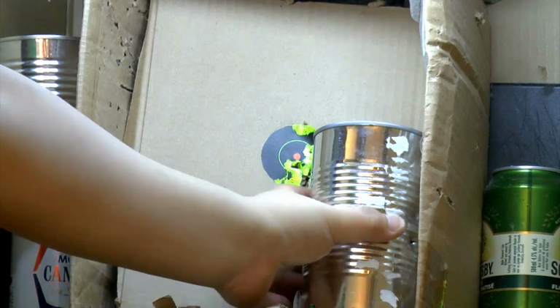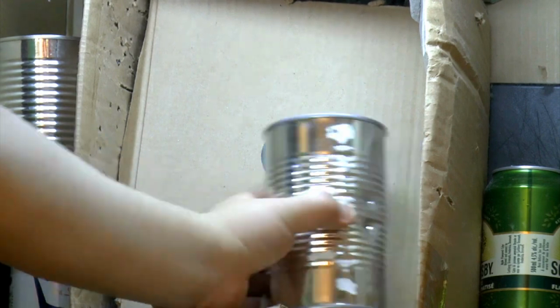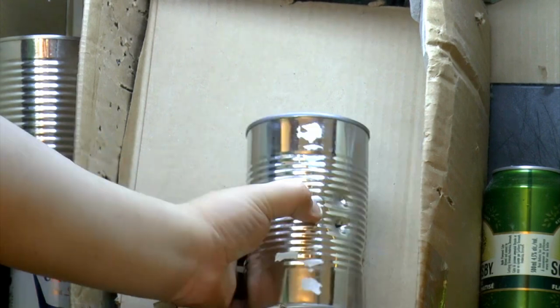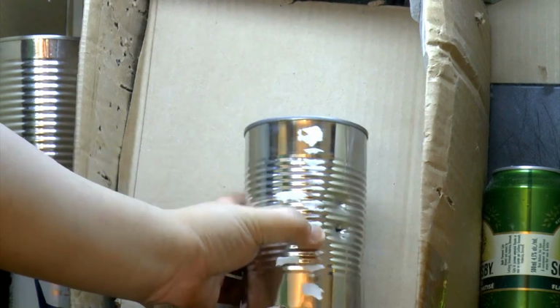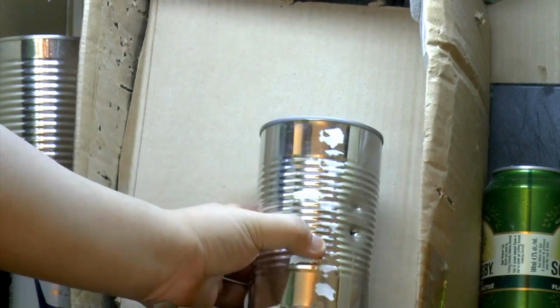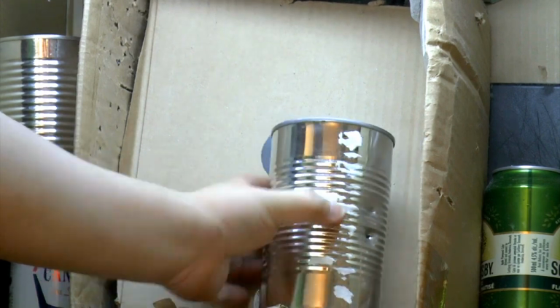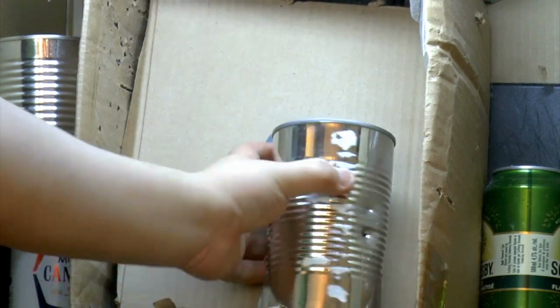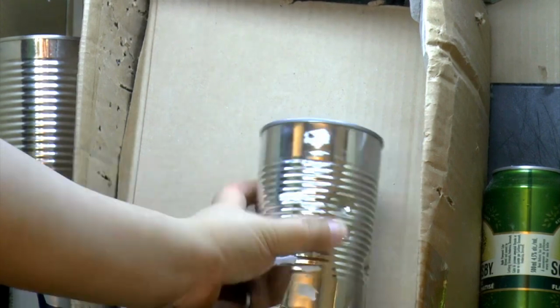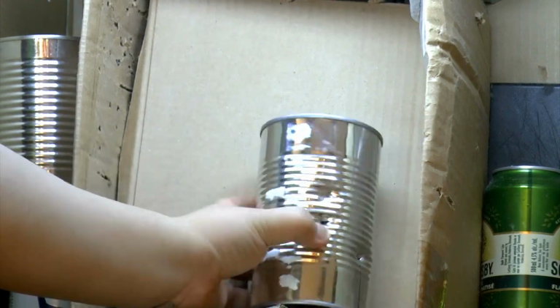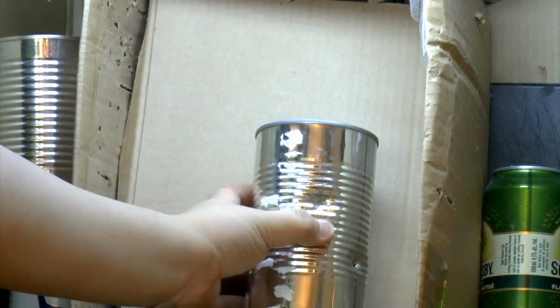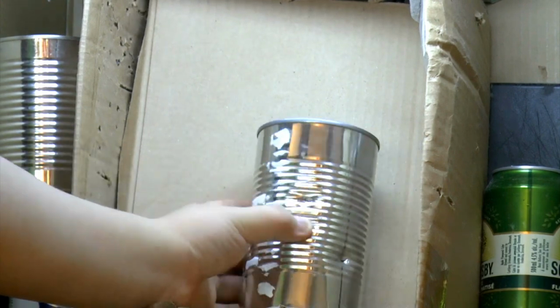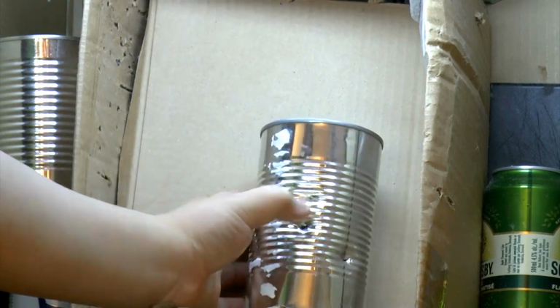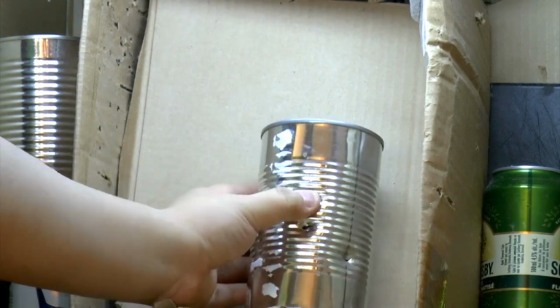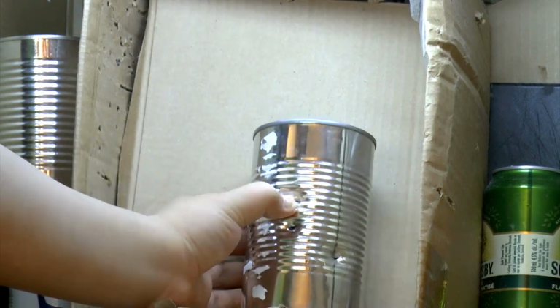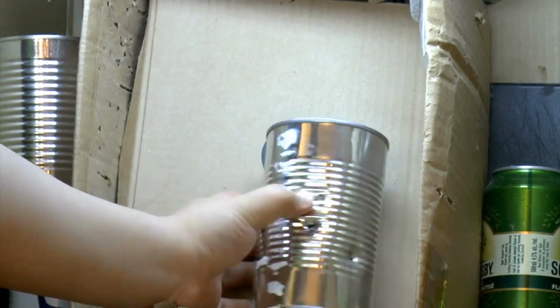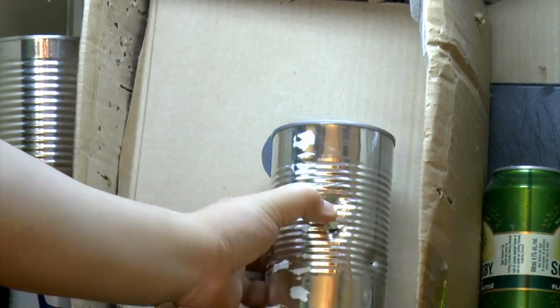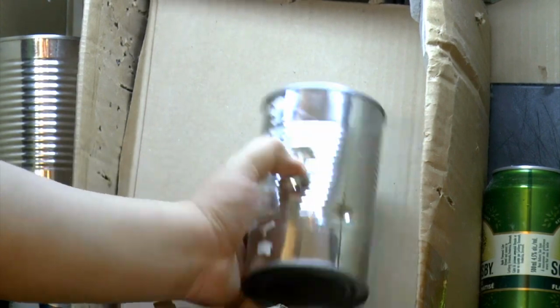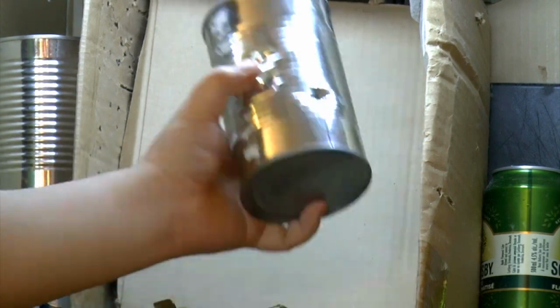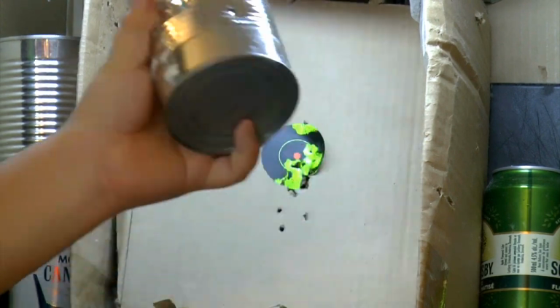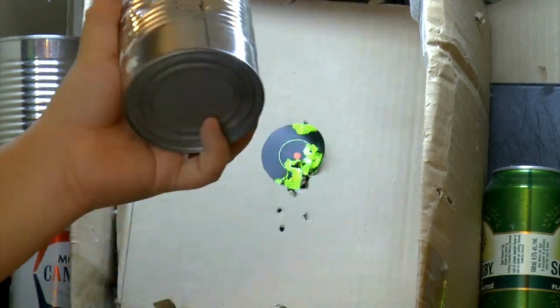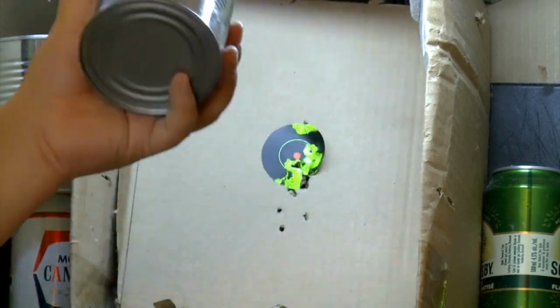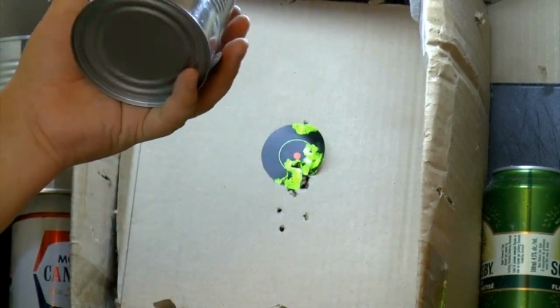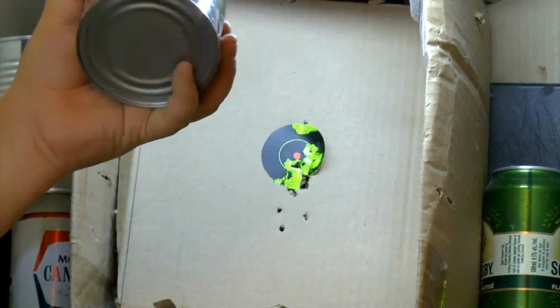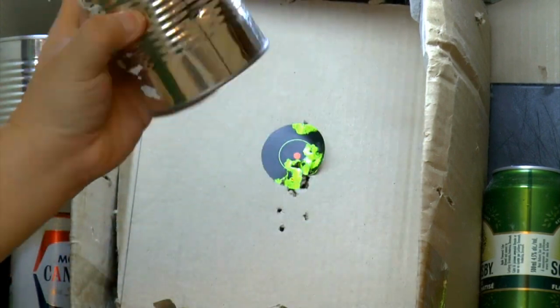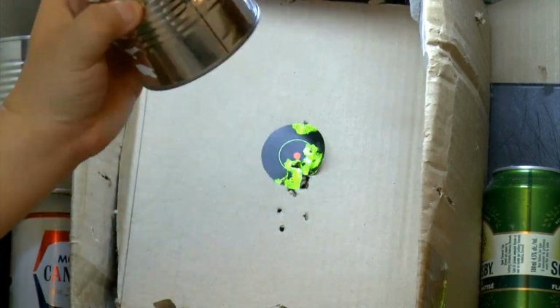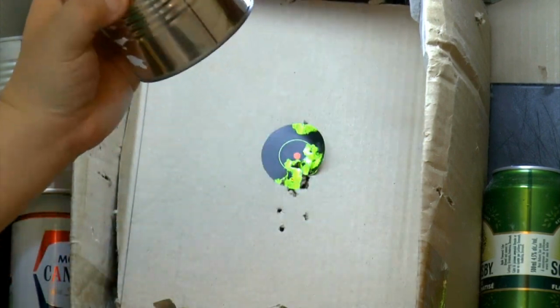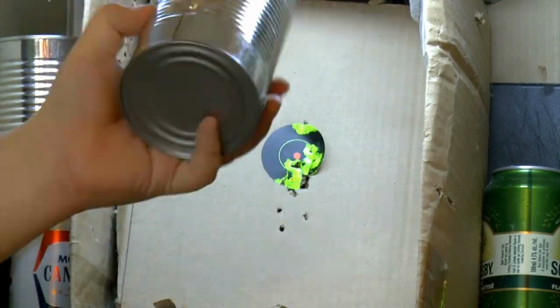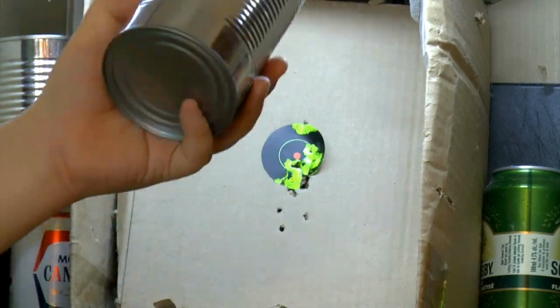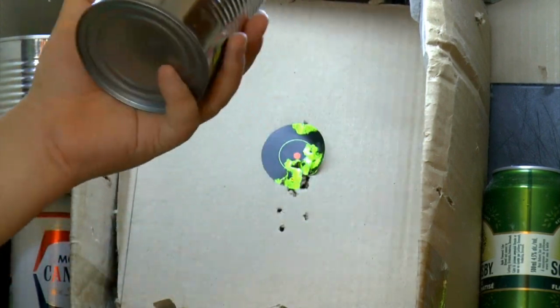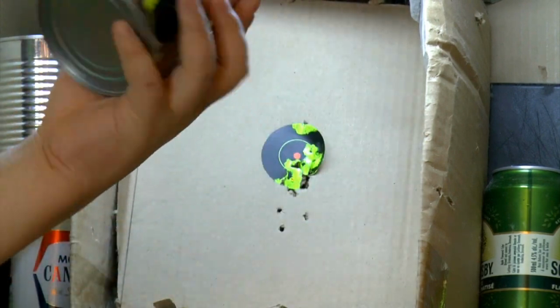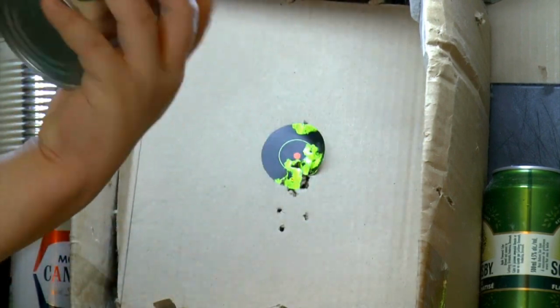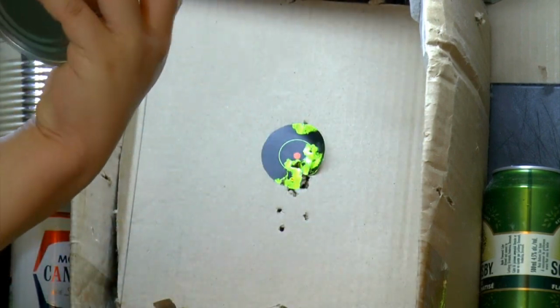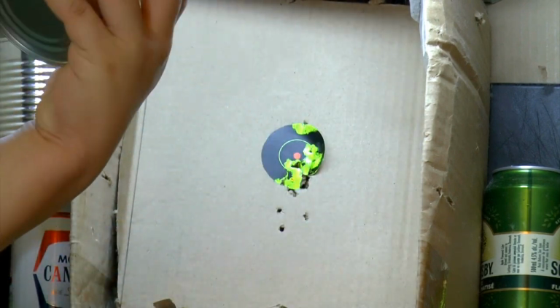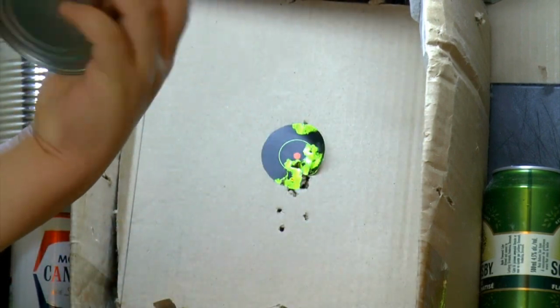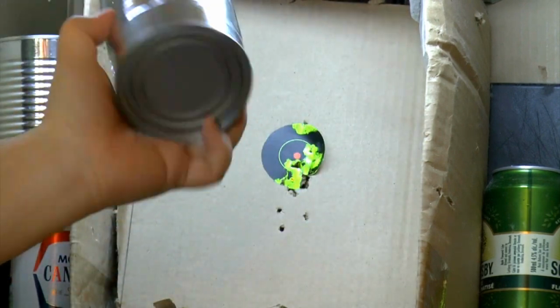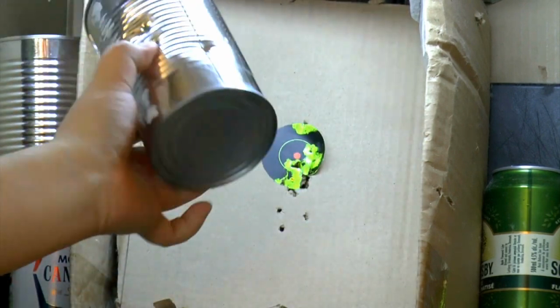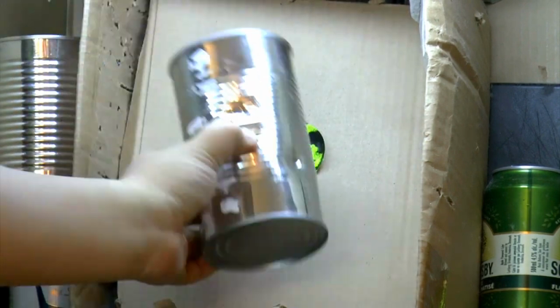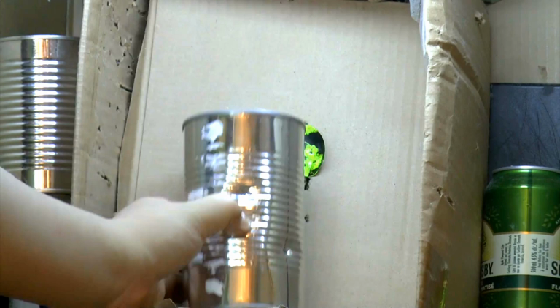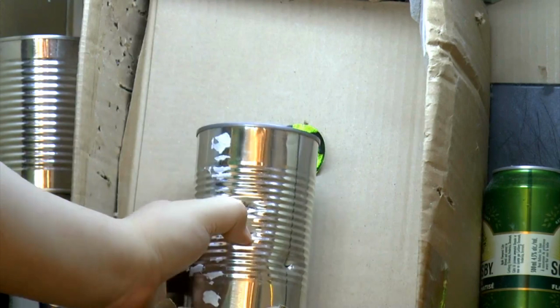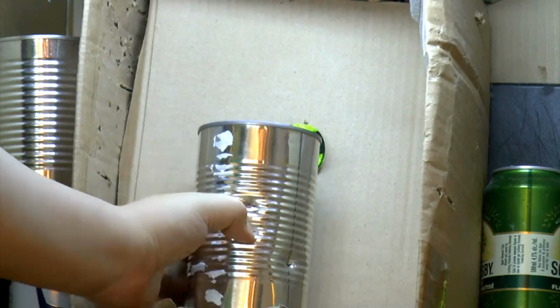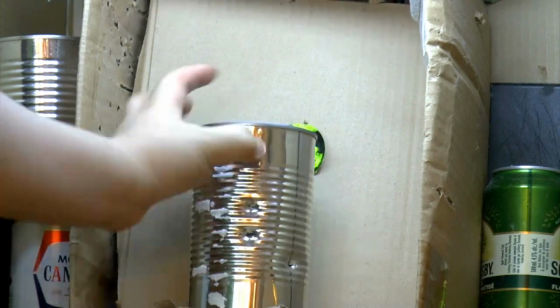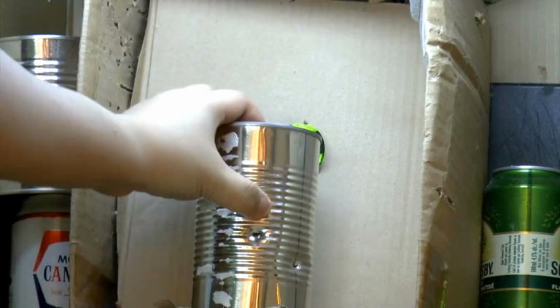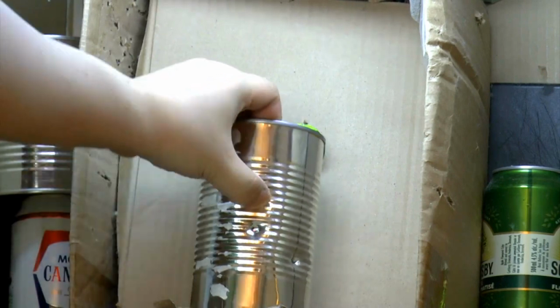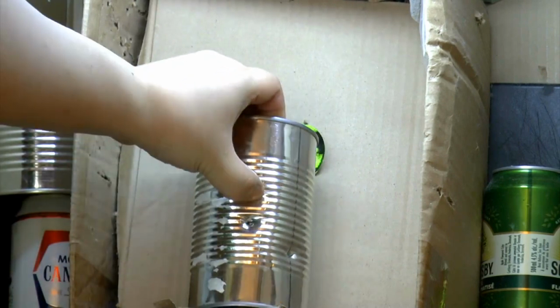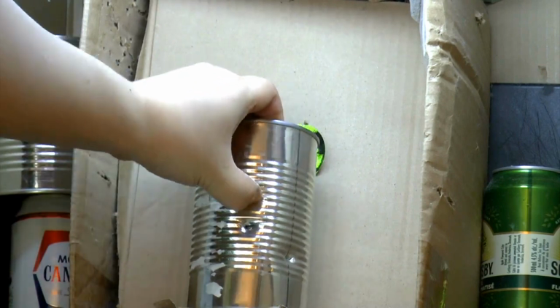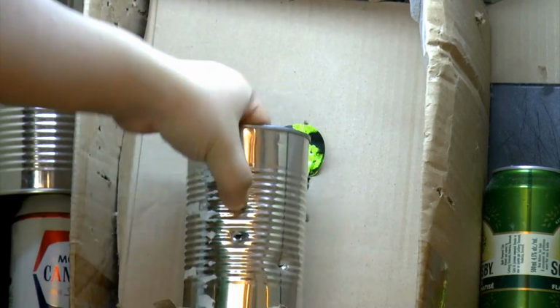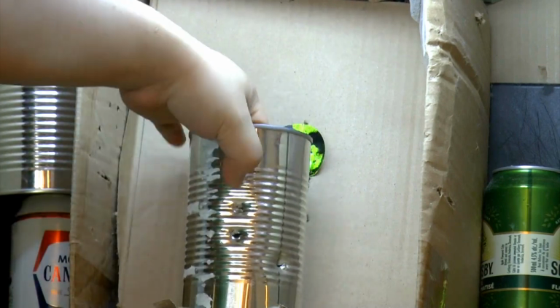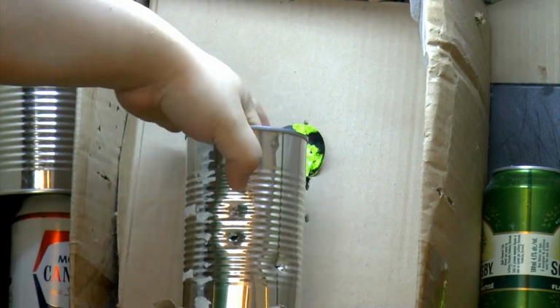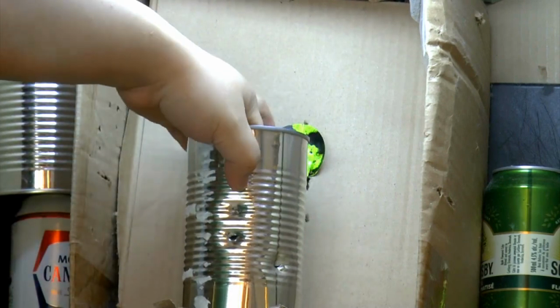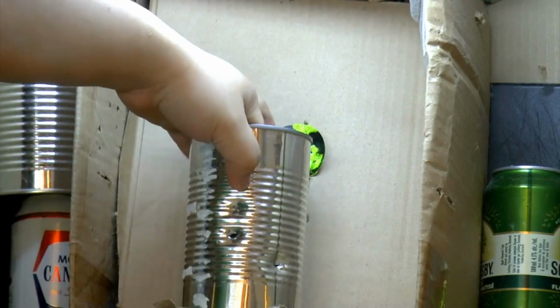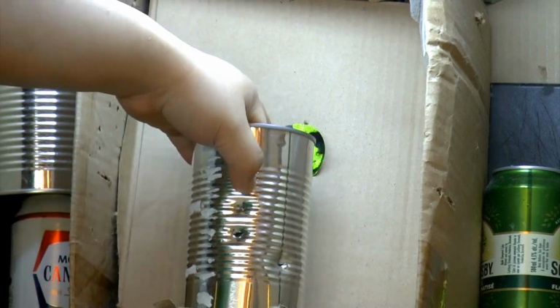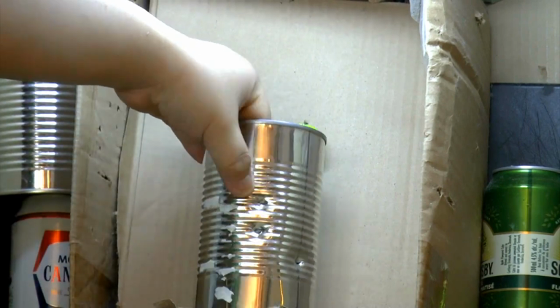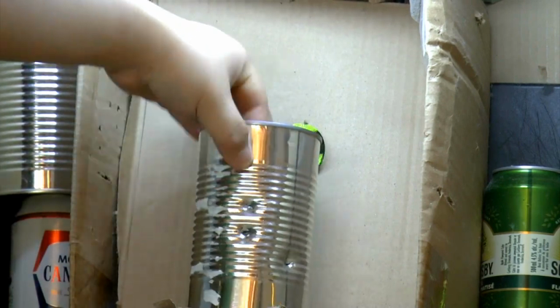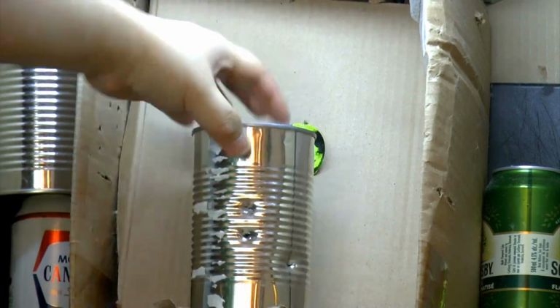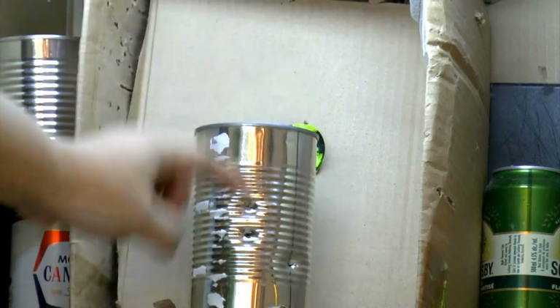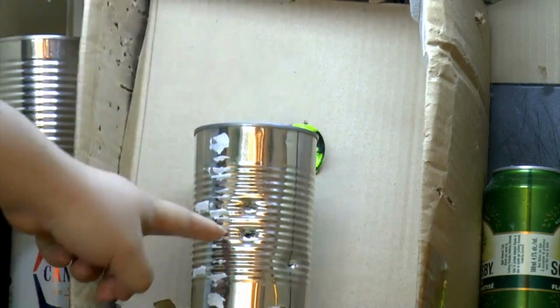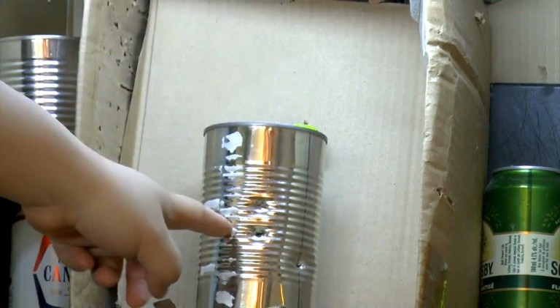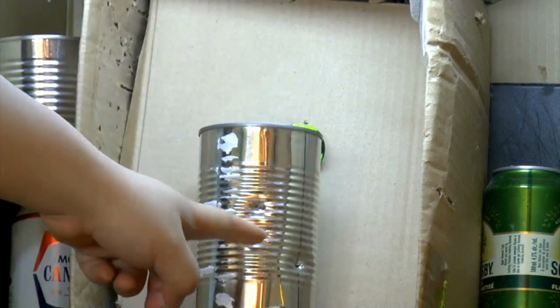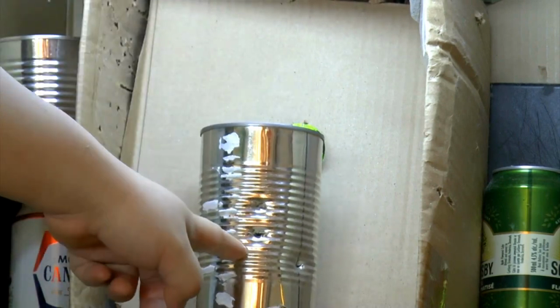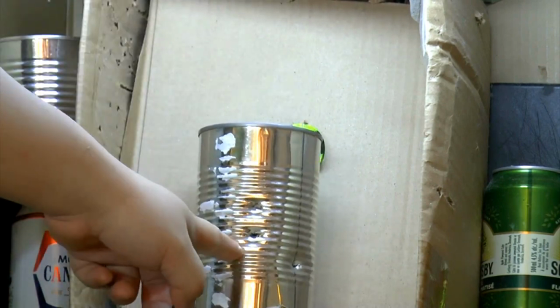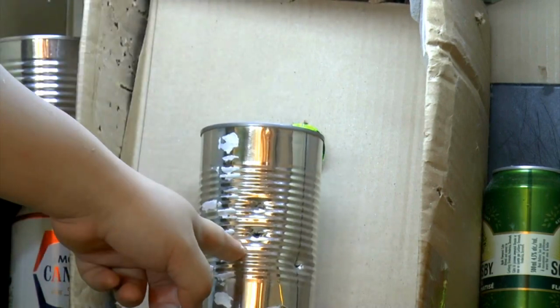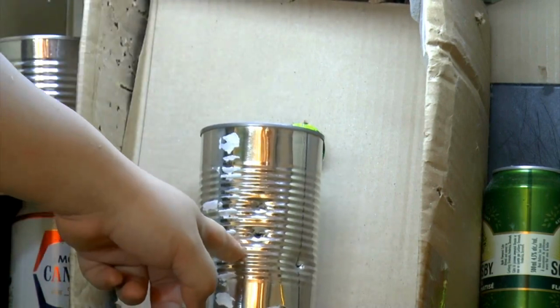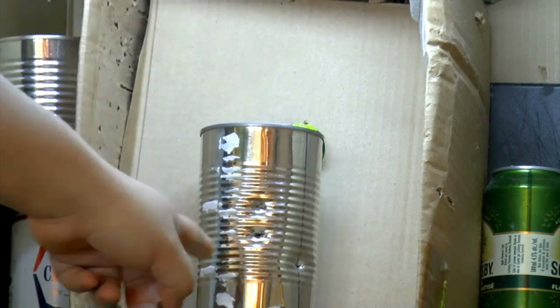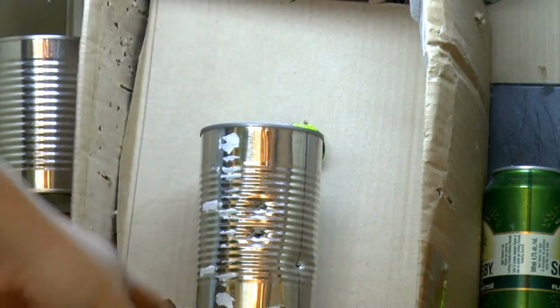Okay, we did three shots. The can test — the third shot failed to clear the skin of the can.